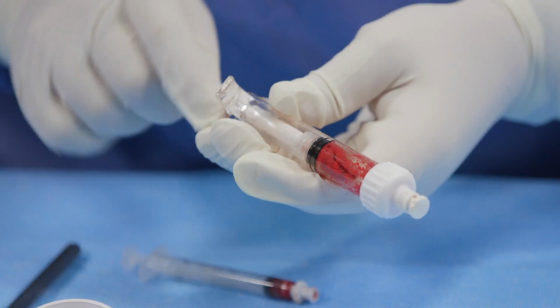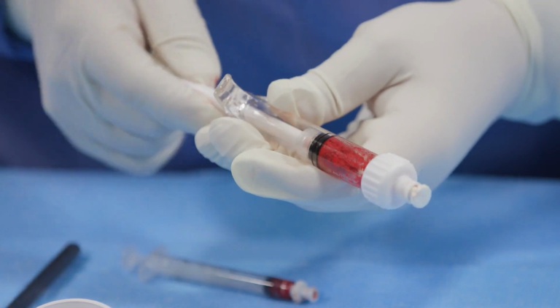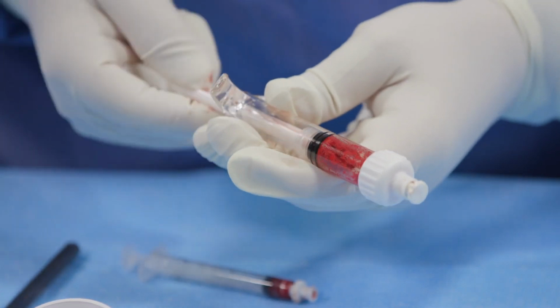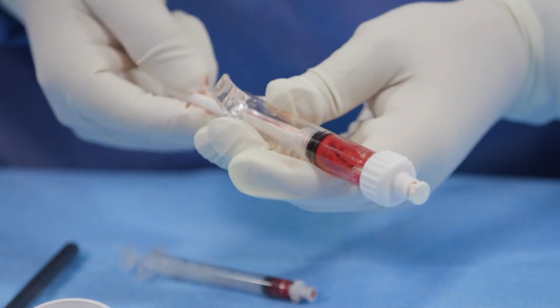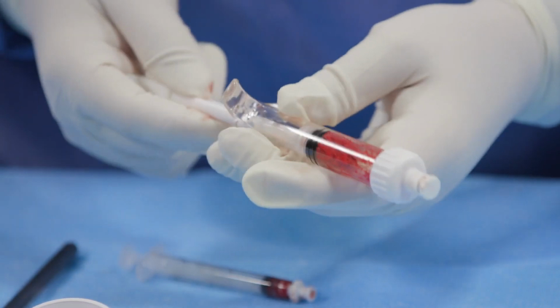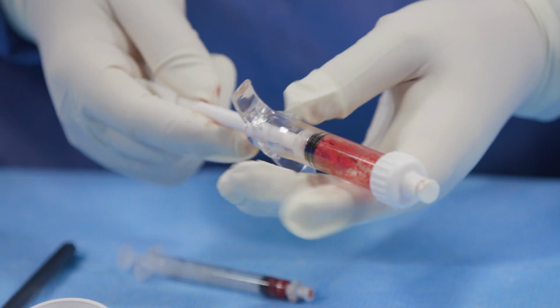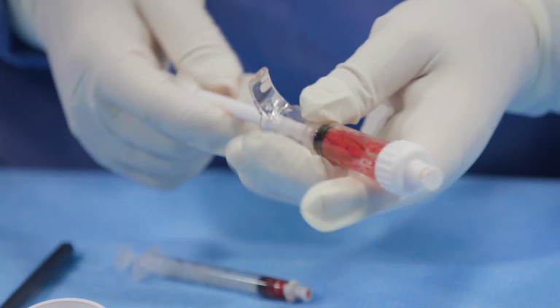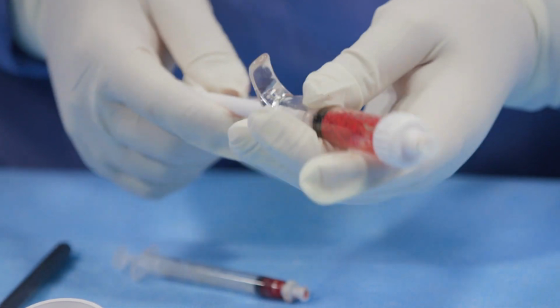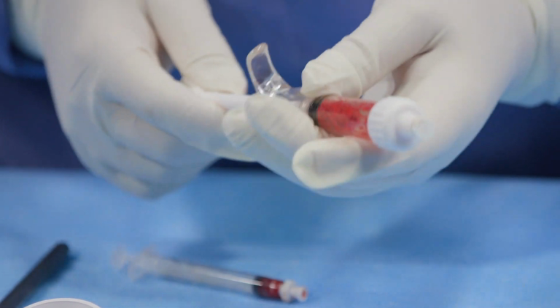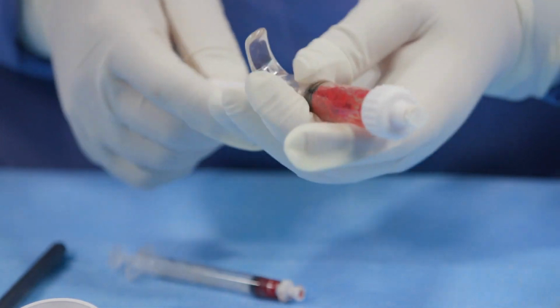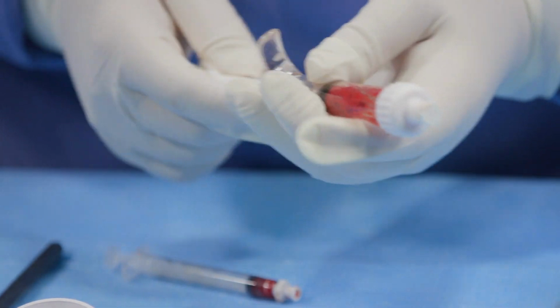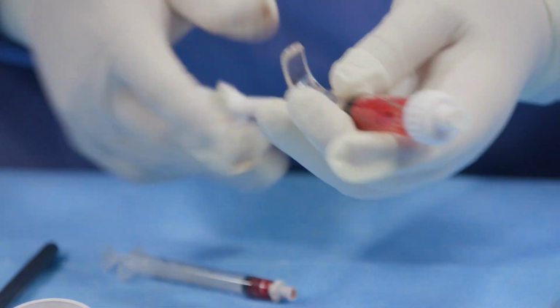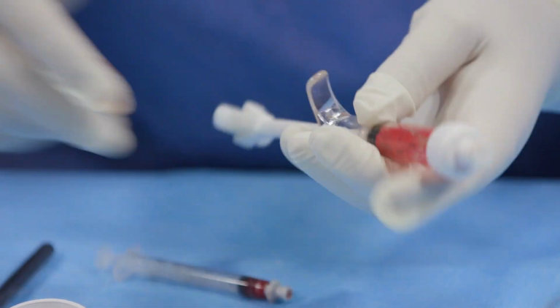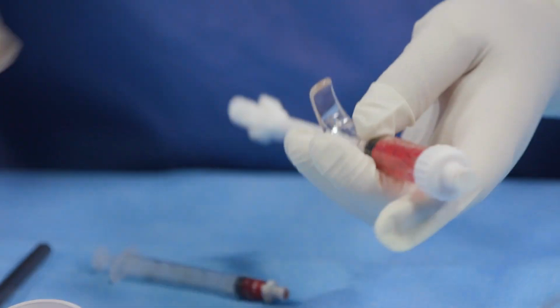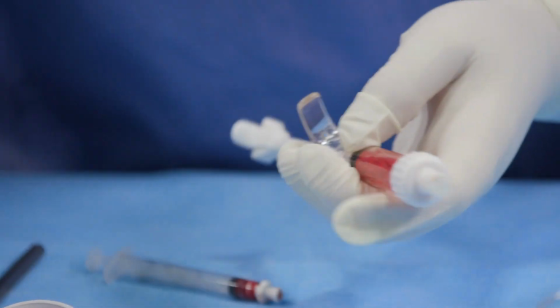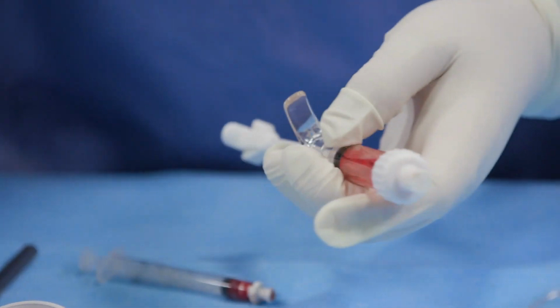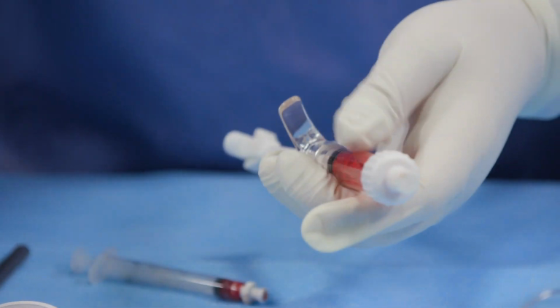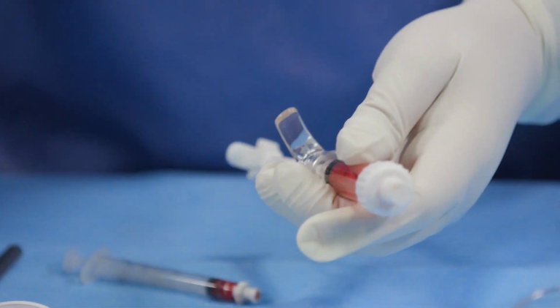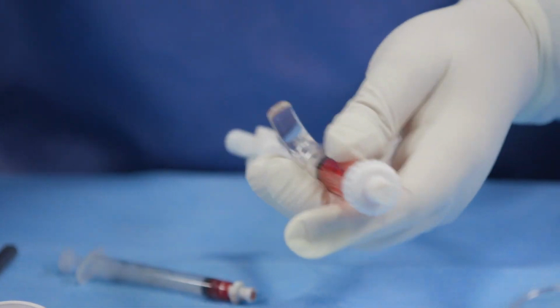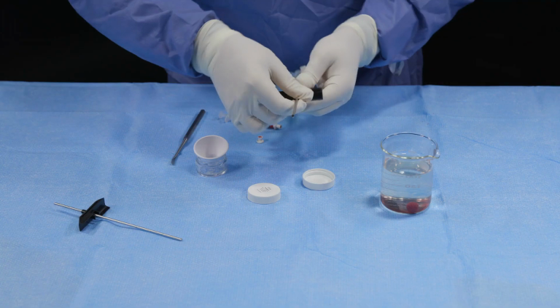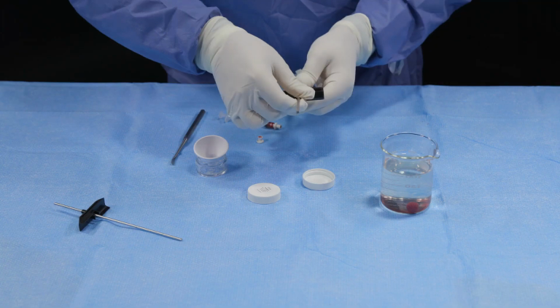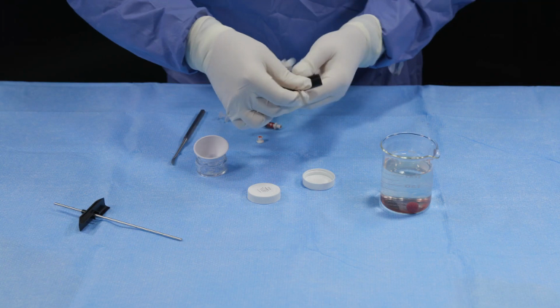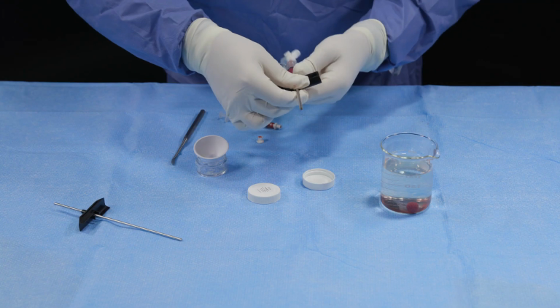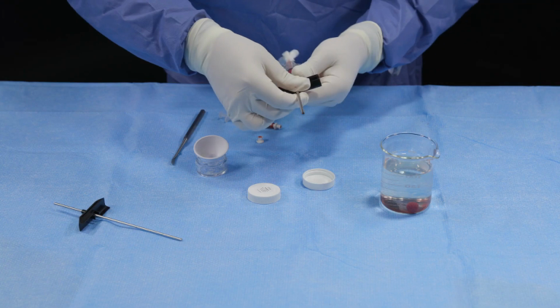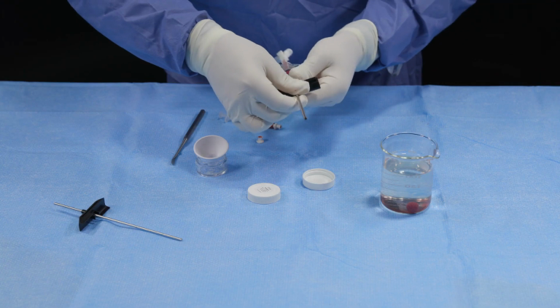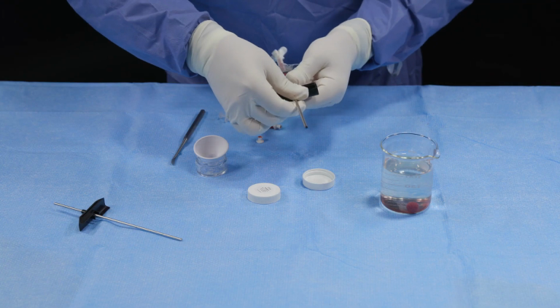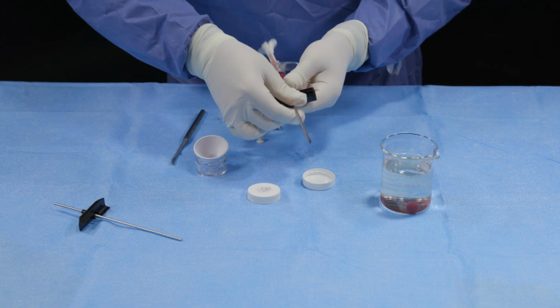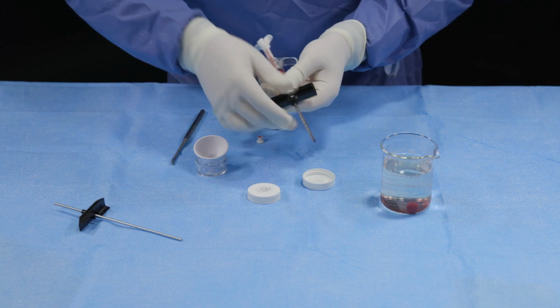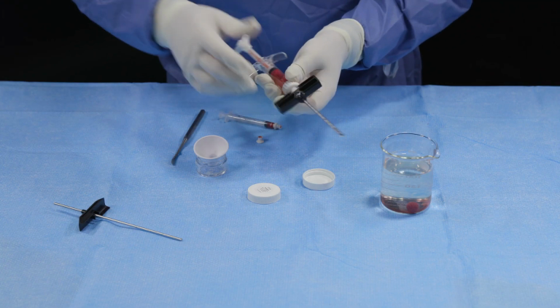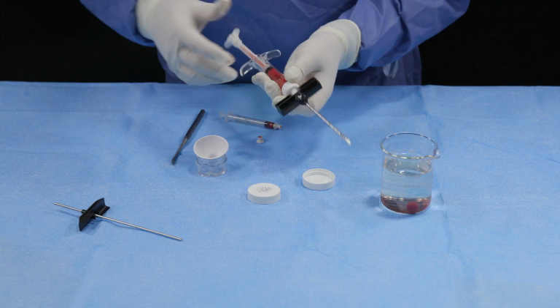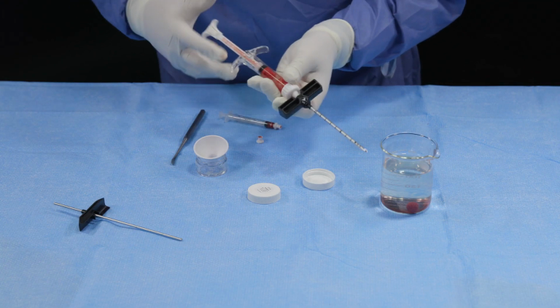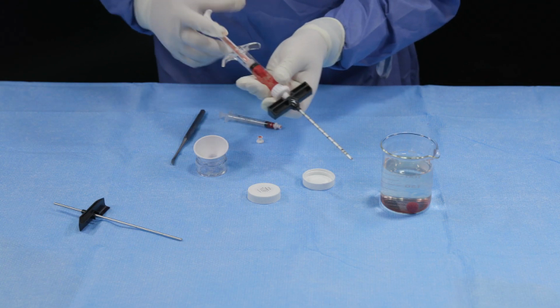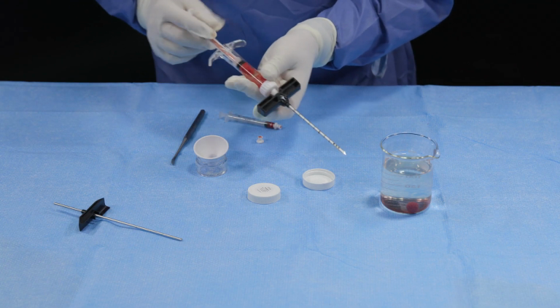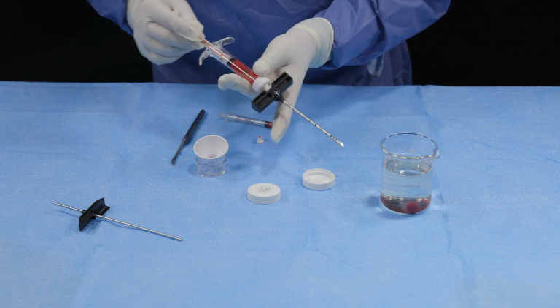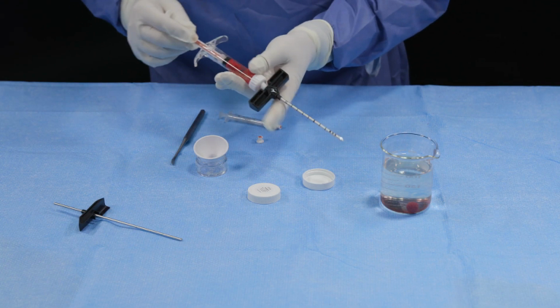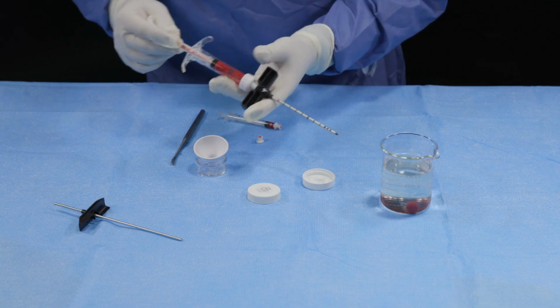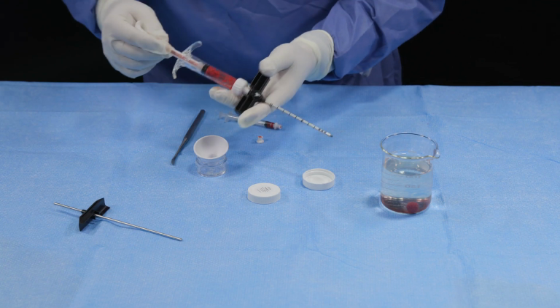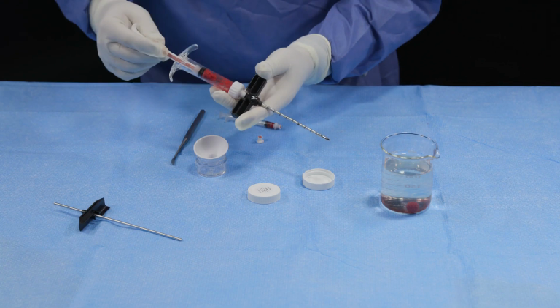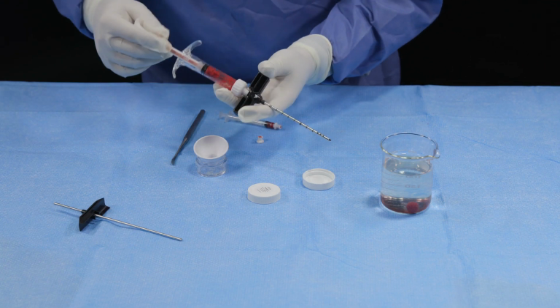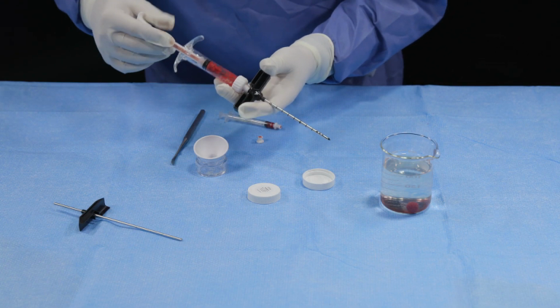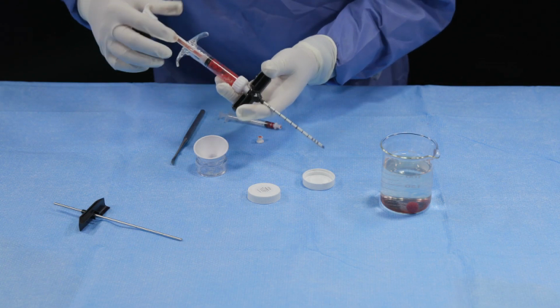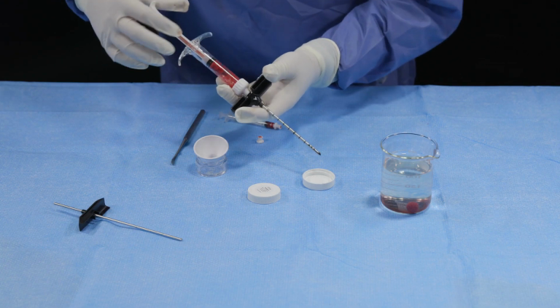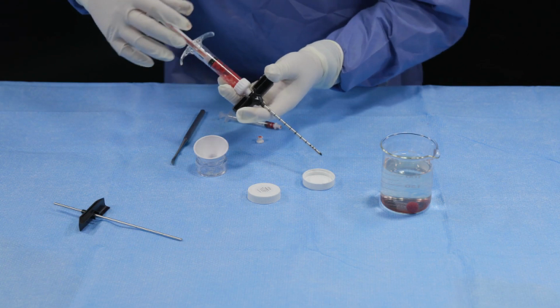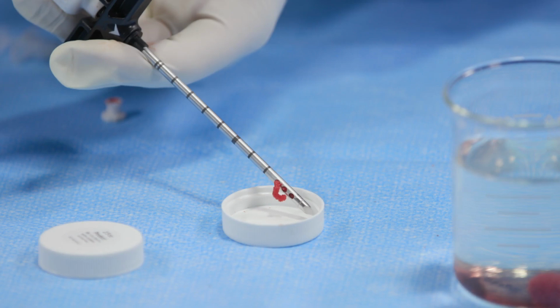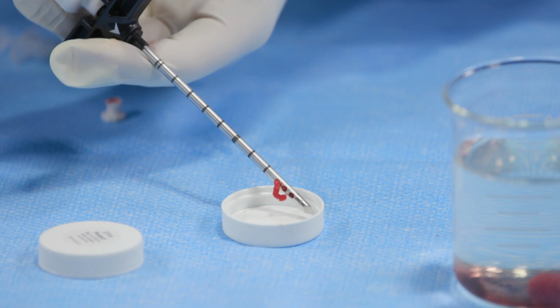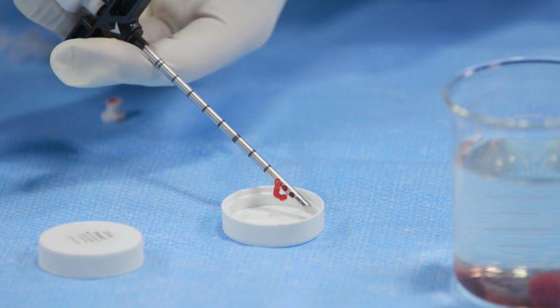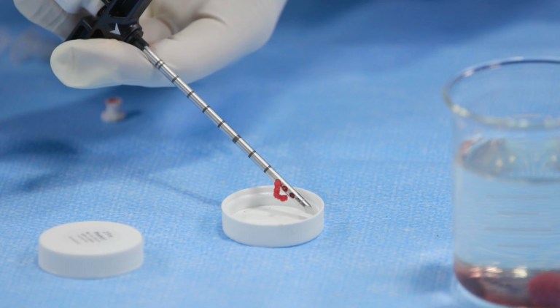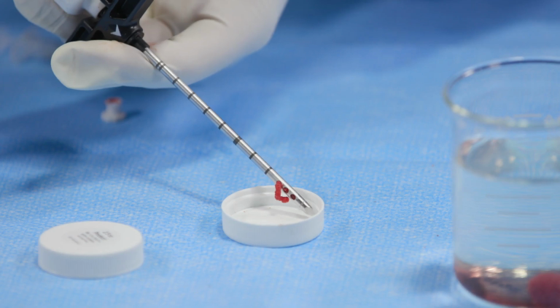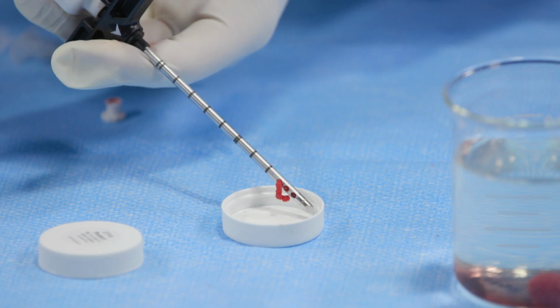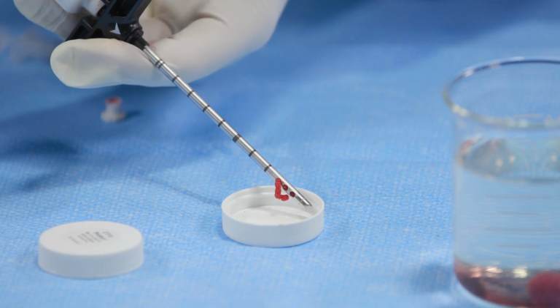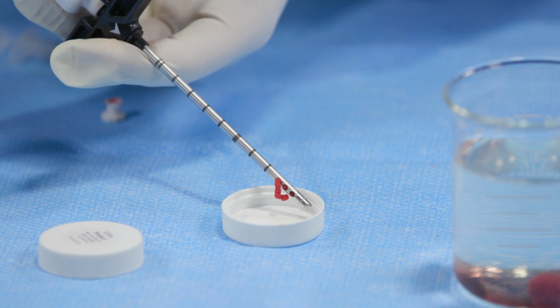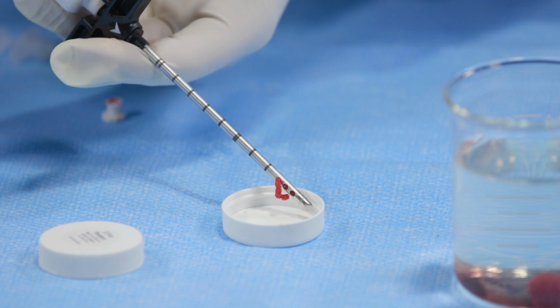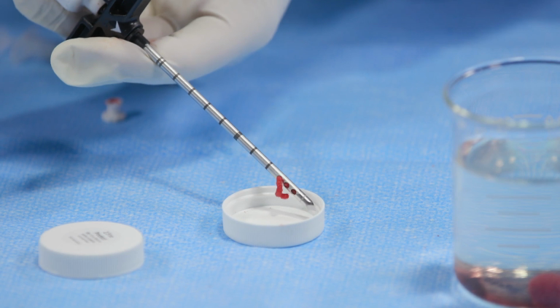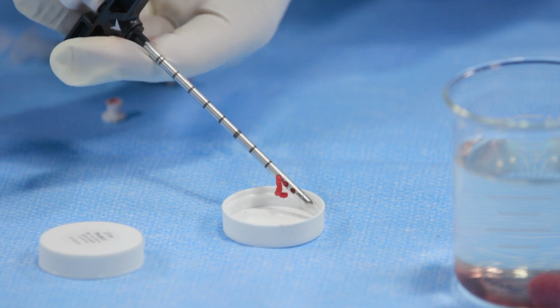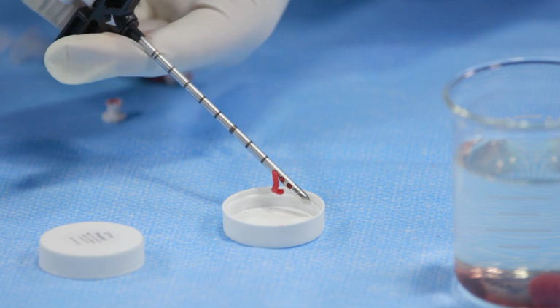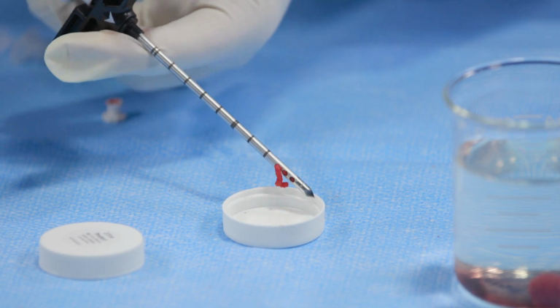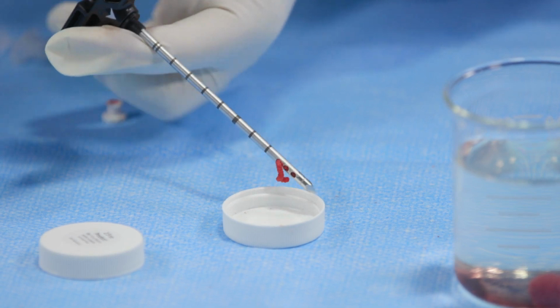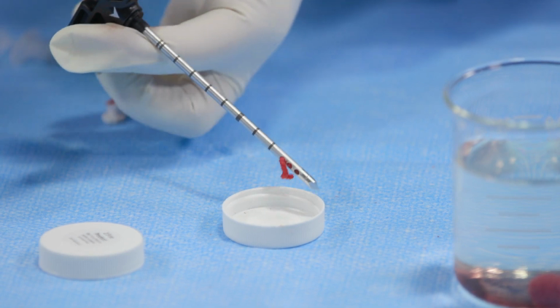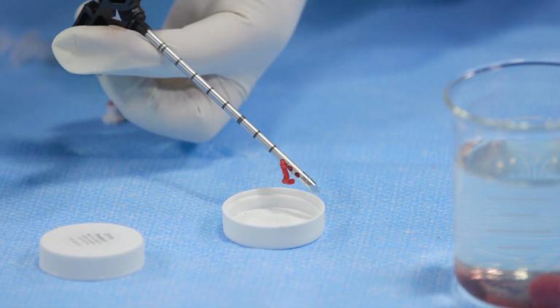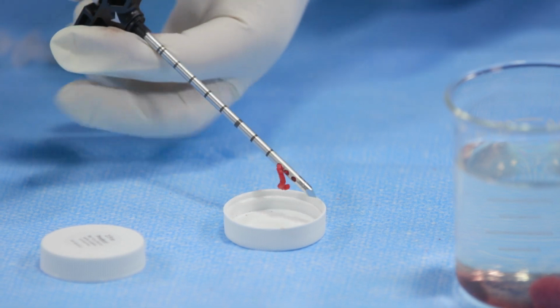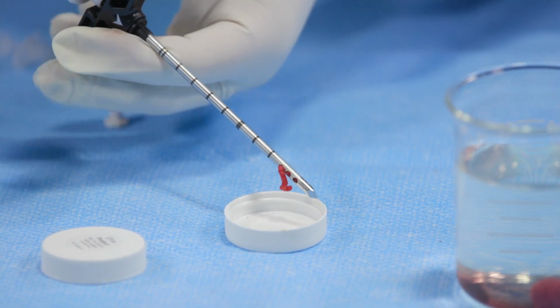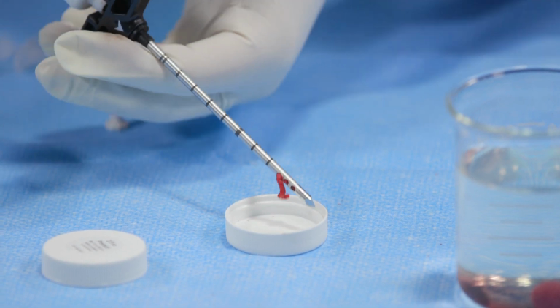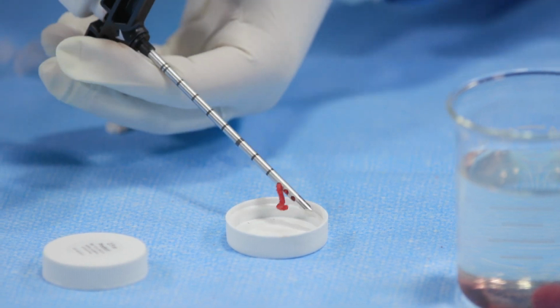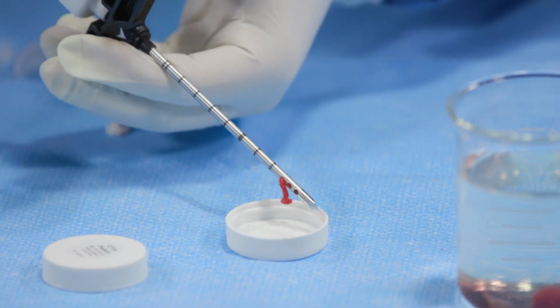Allosync Pure can then be injected using various sizes of delivery cannulas based on the intended application and the bone void being filled.